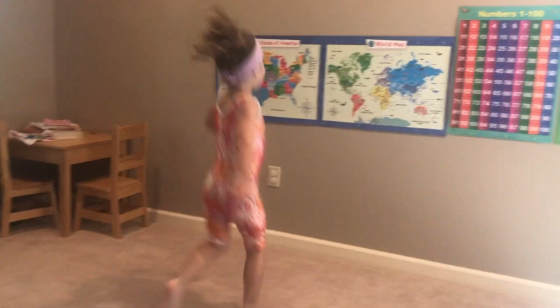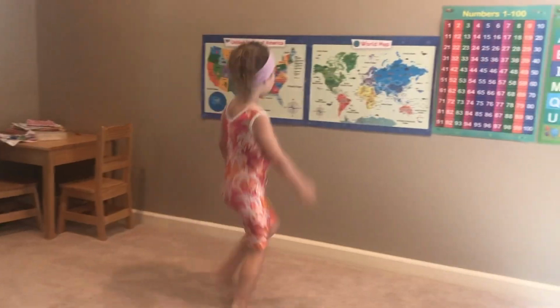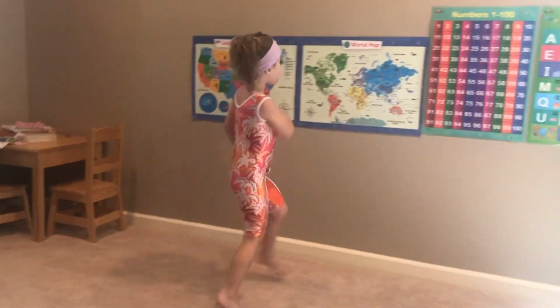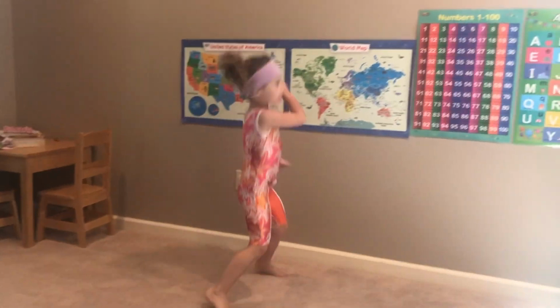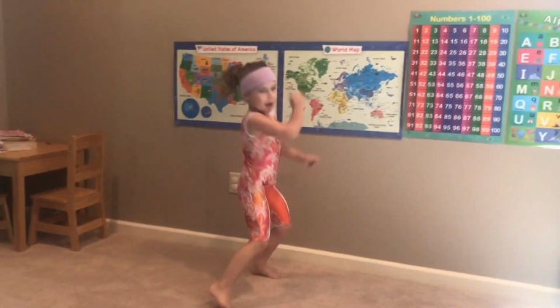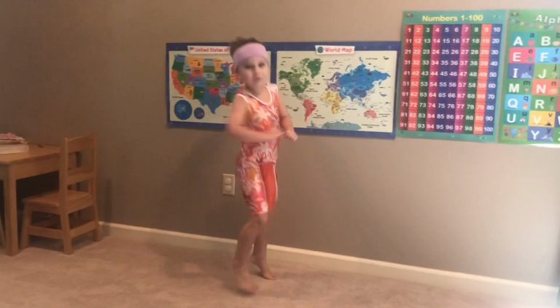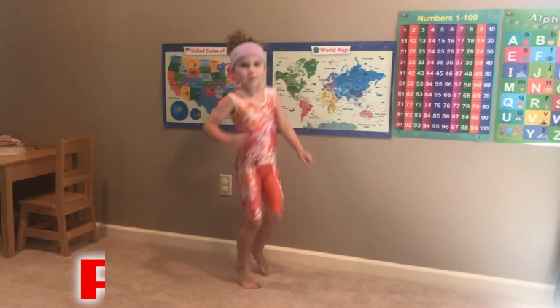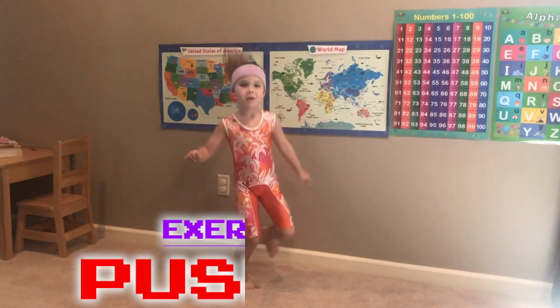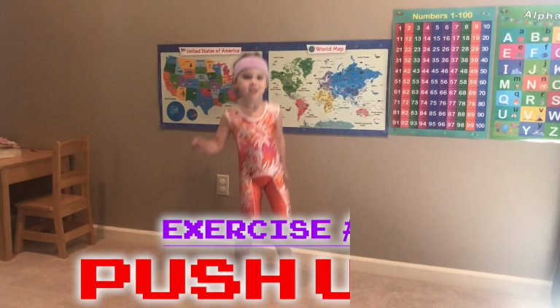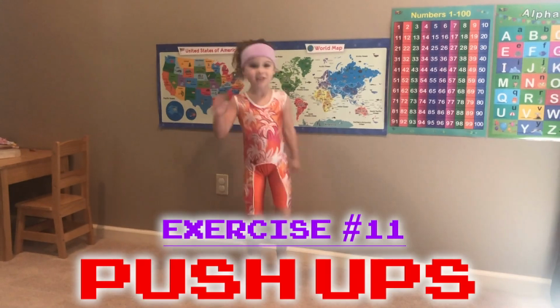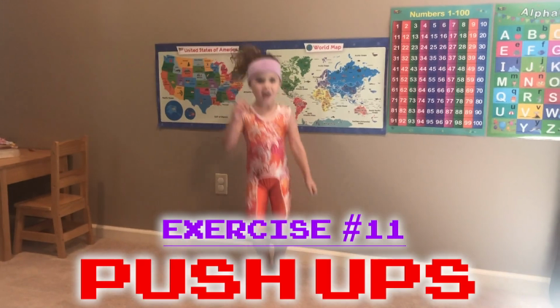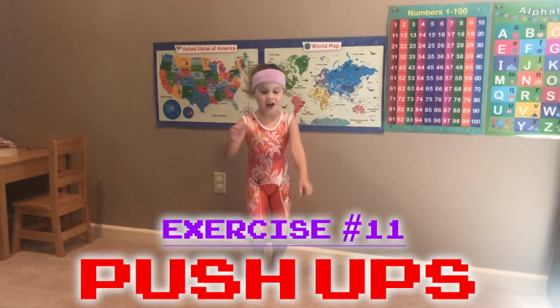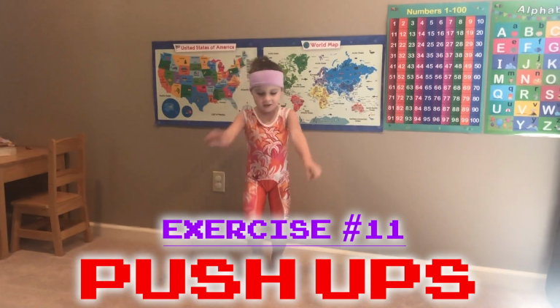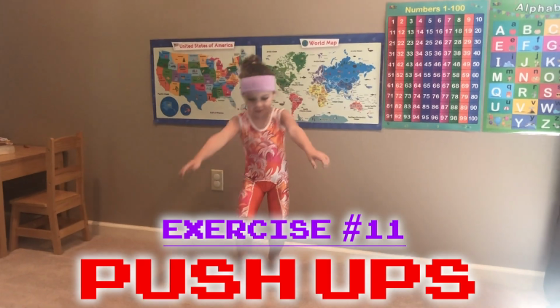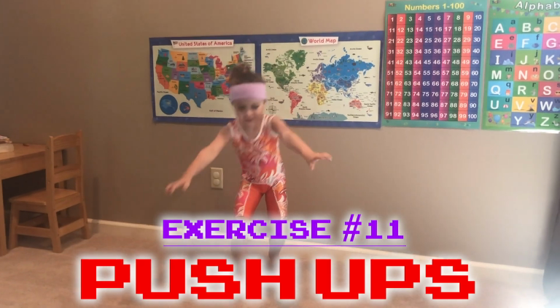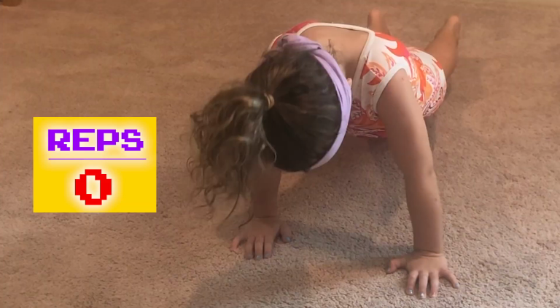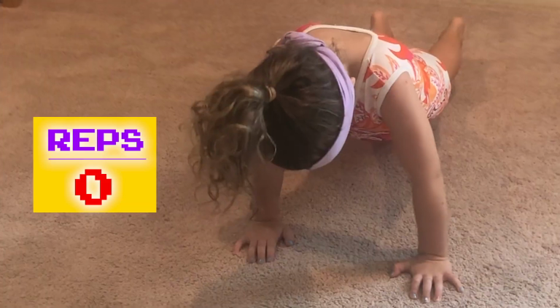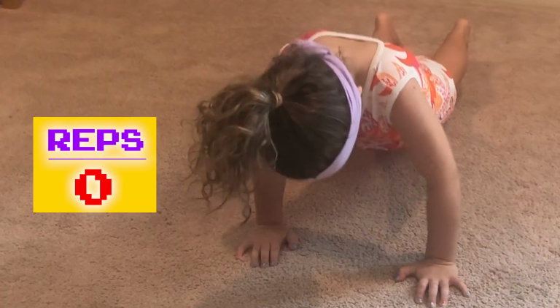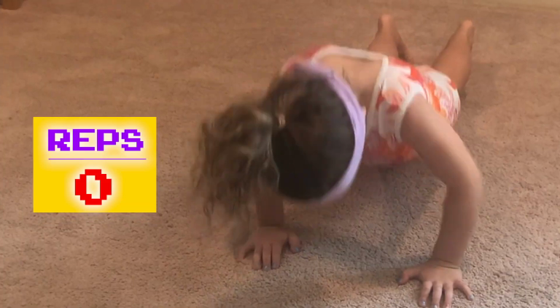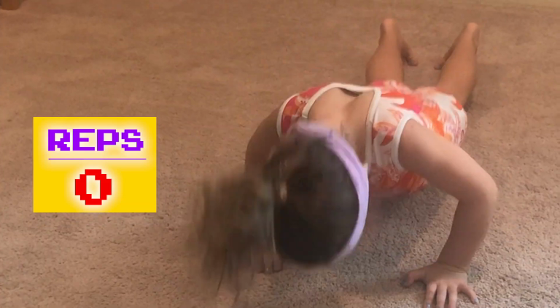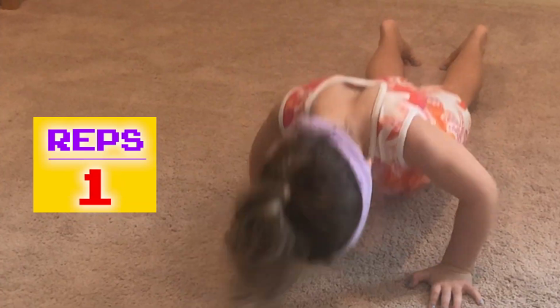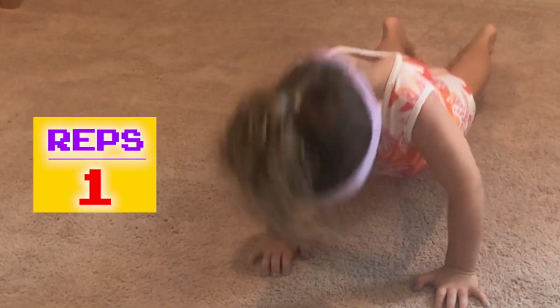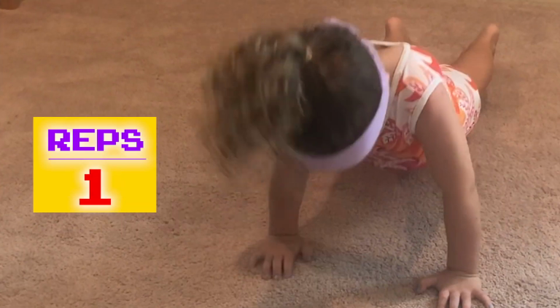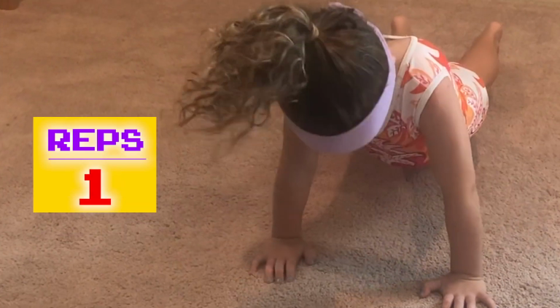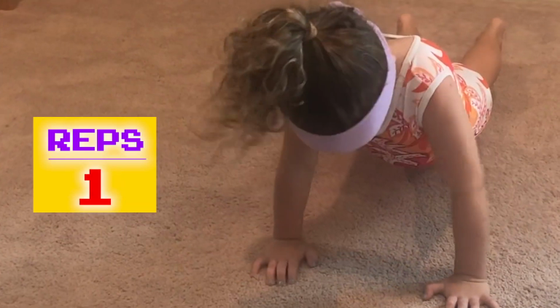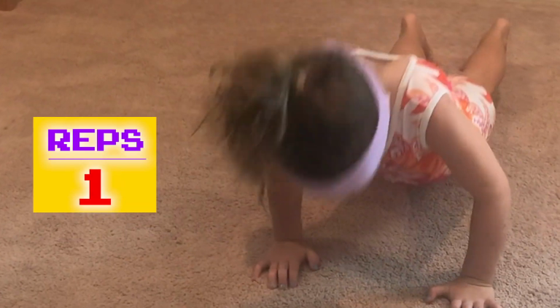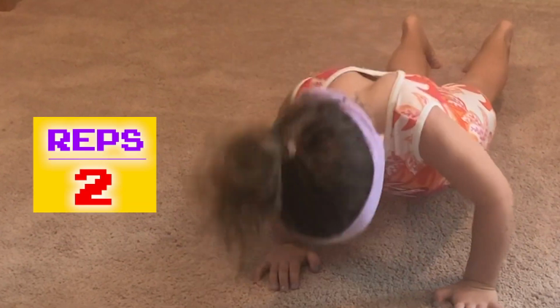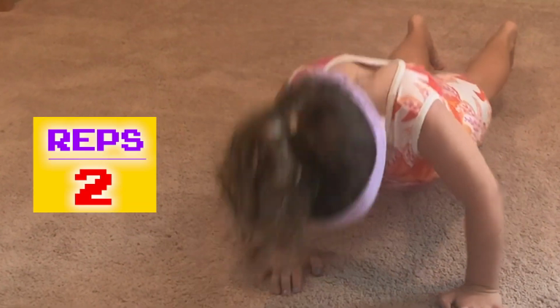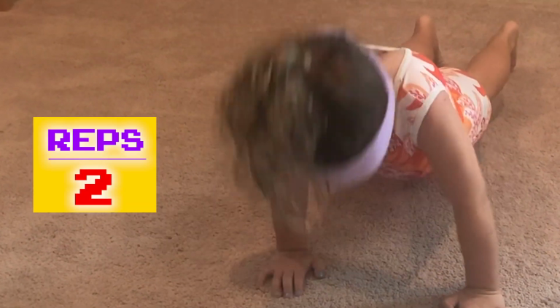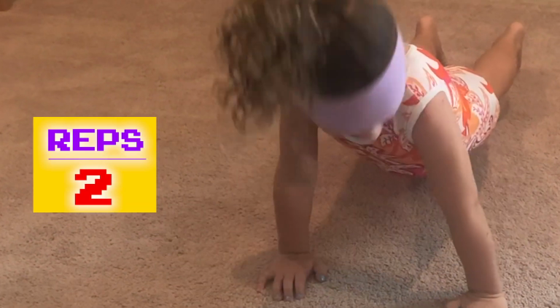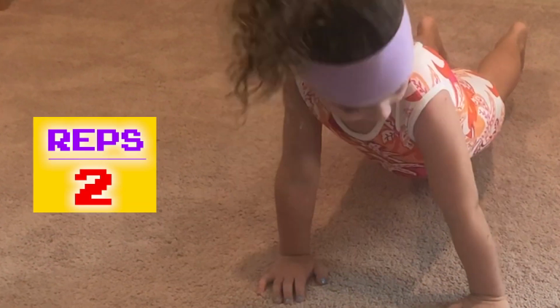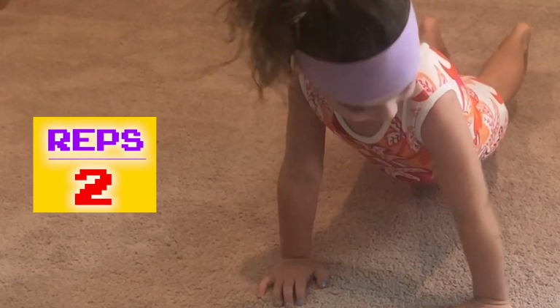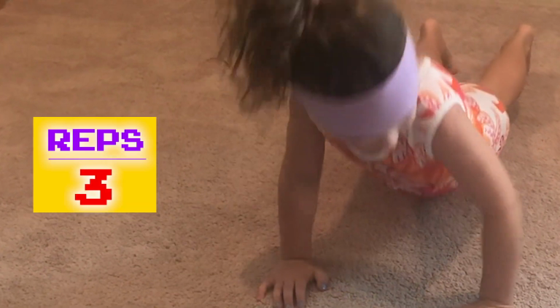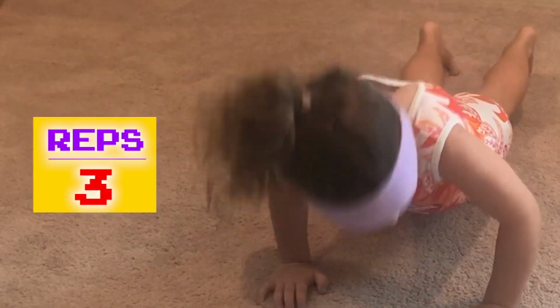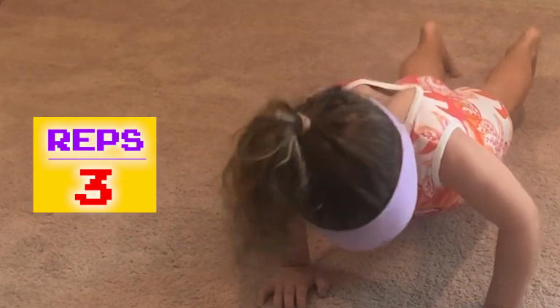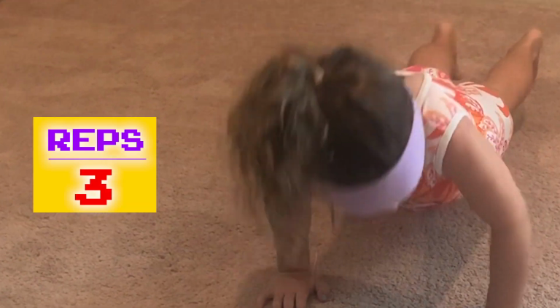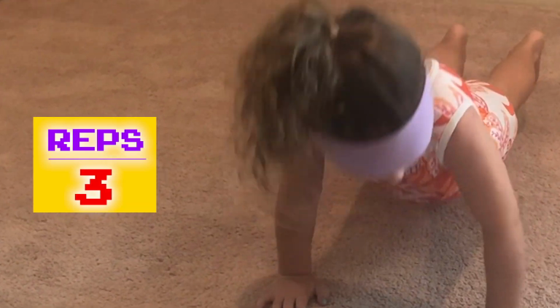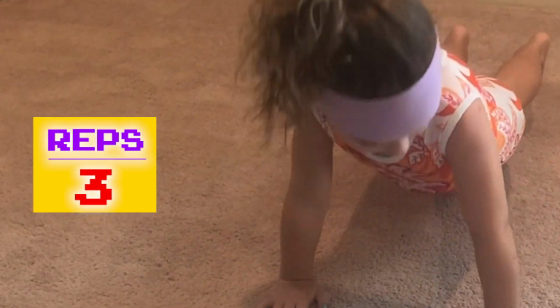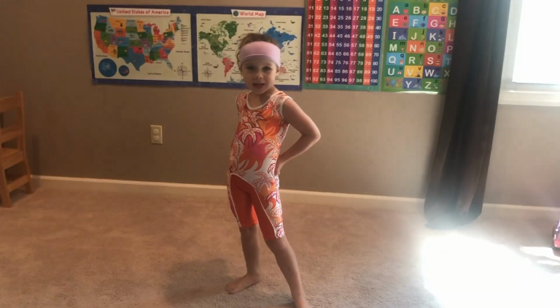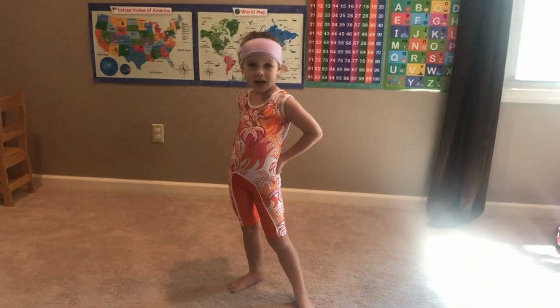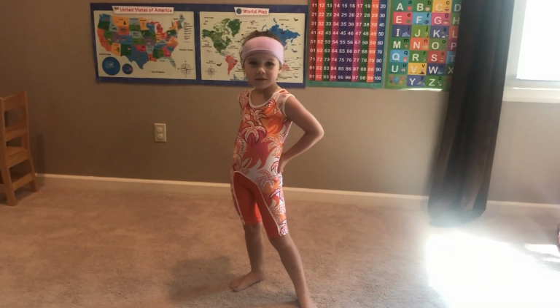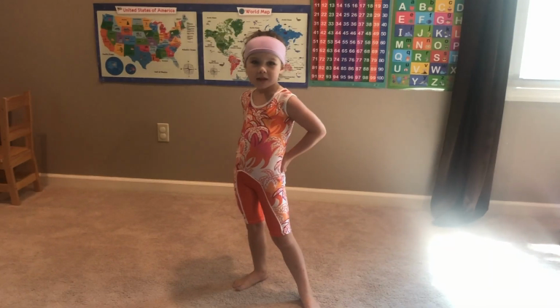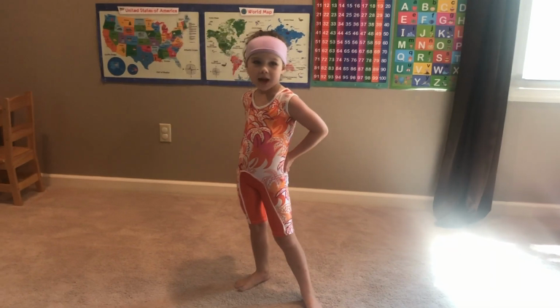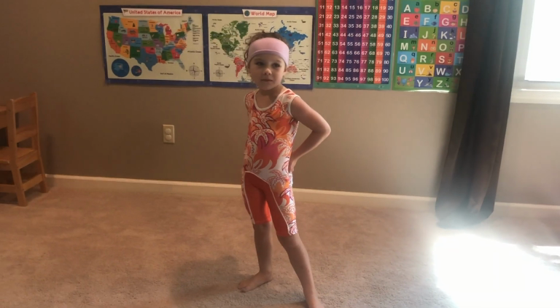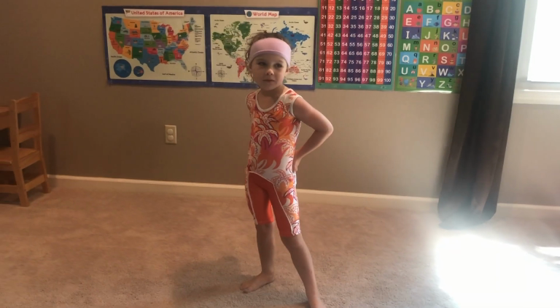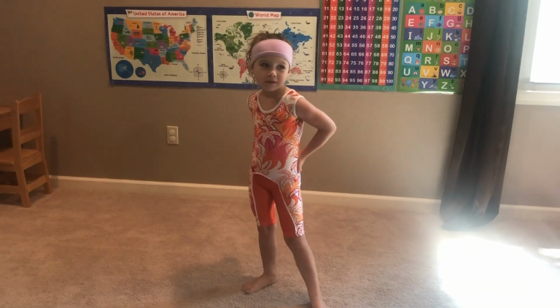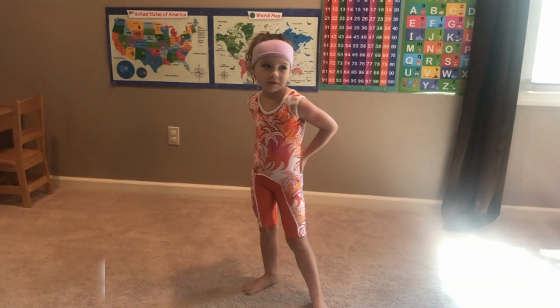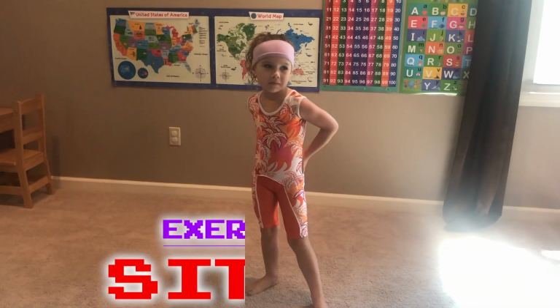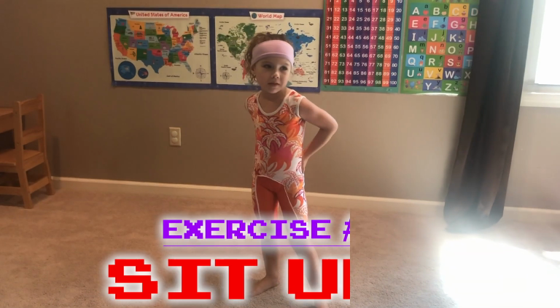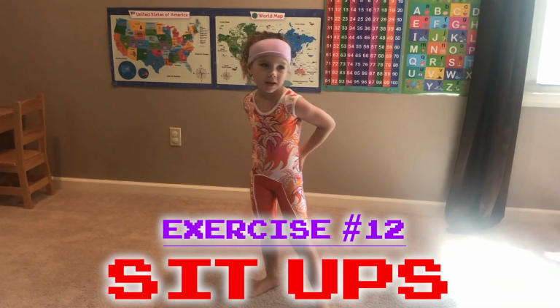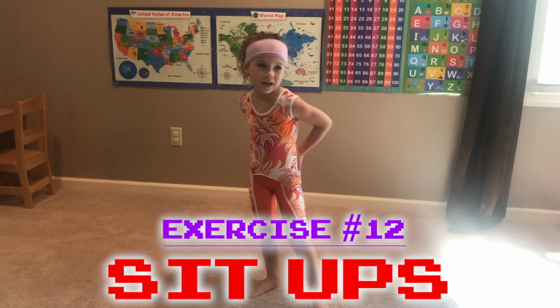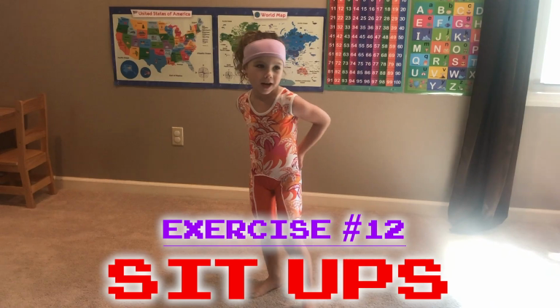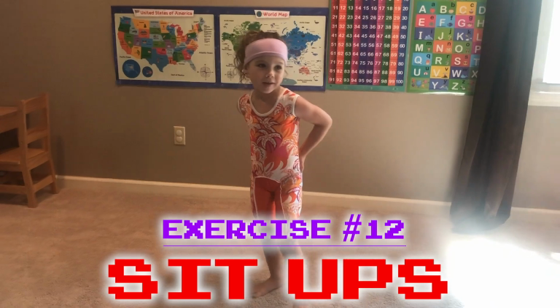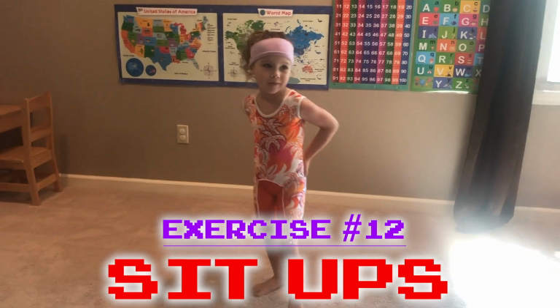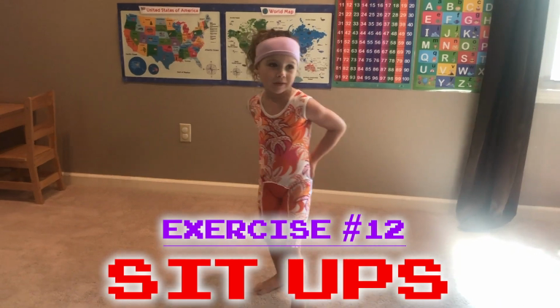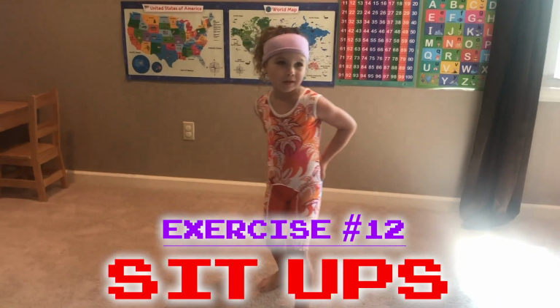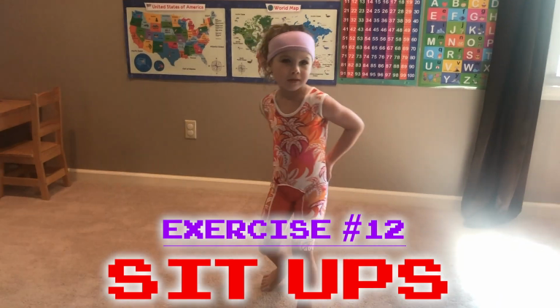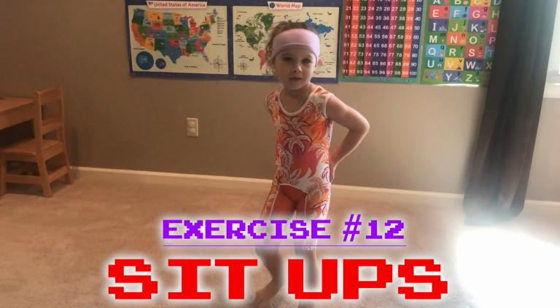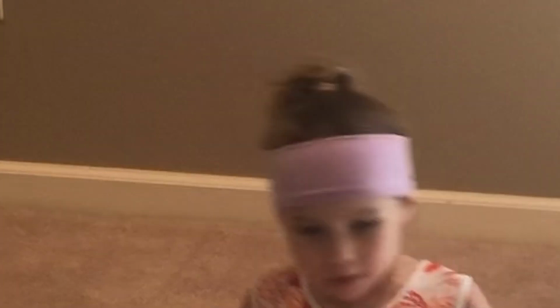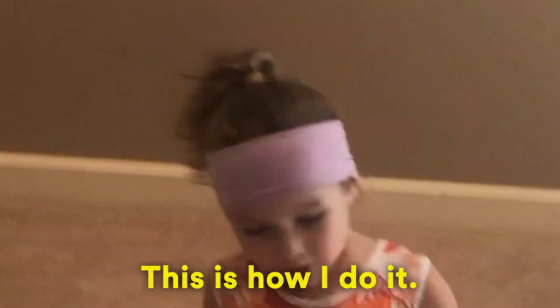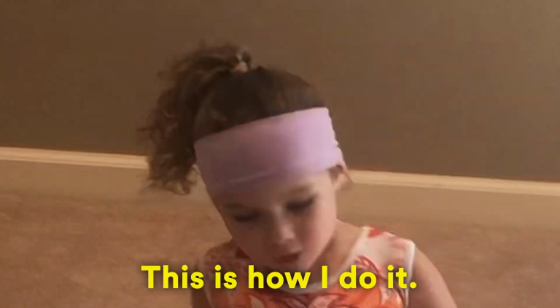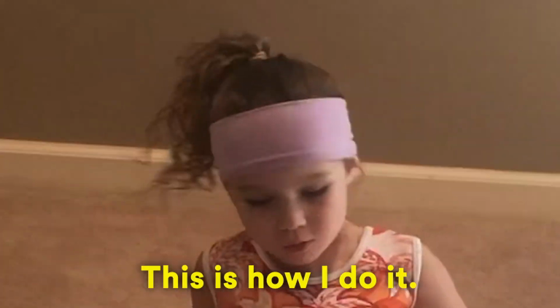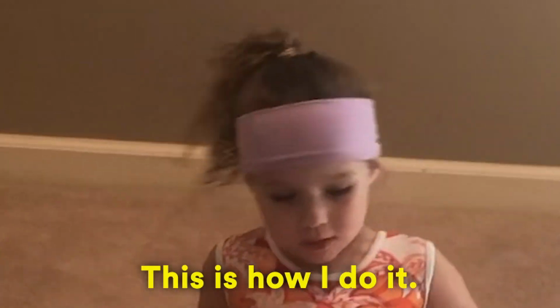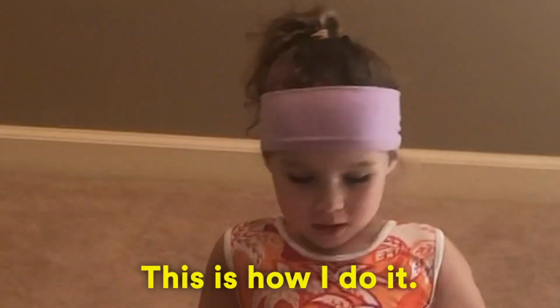Now it's time for push-ups. 1, 2, 3. Now it's time for some sit-ups. This is how I do it.